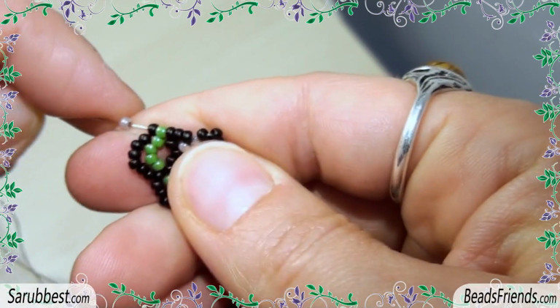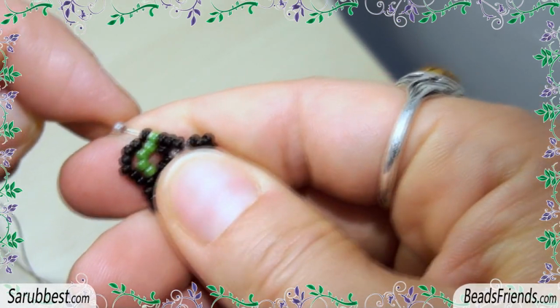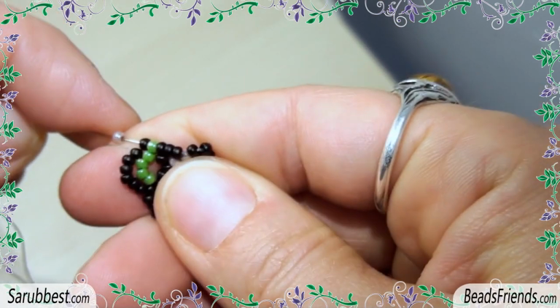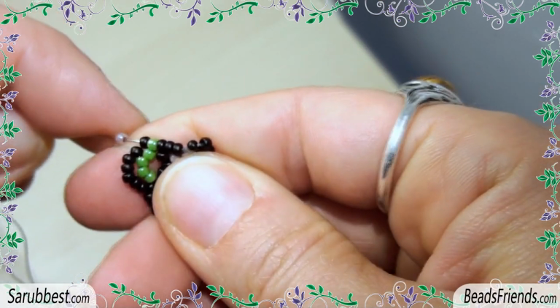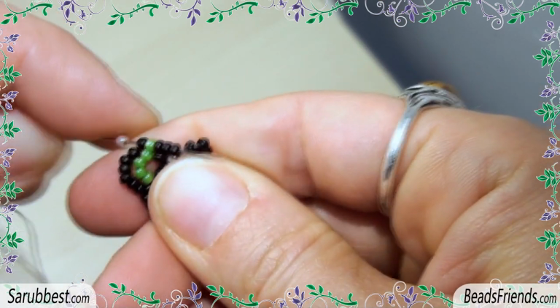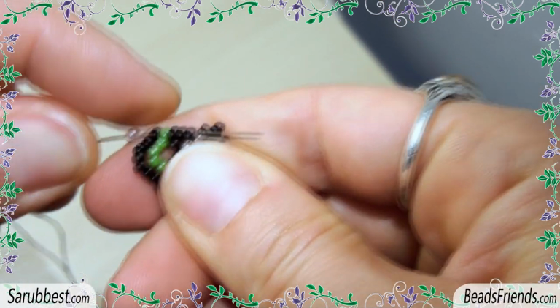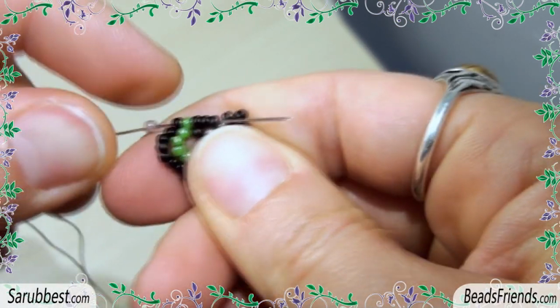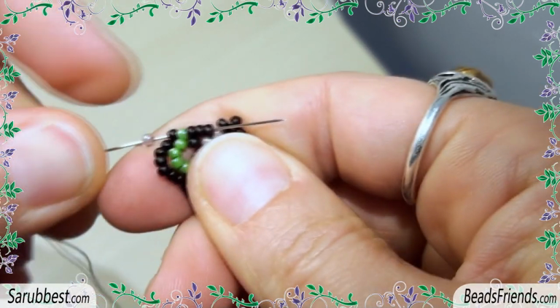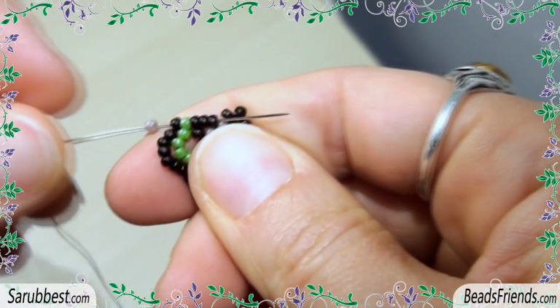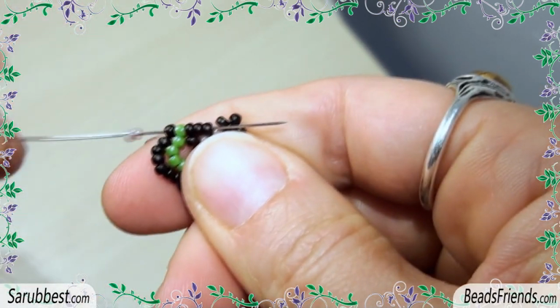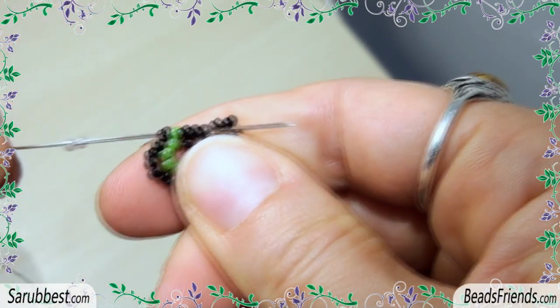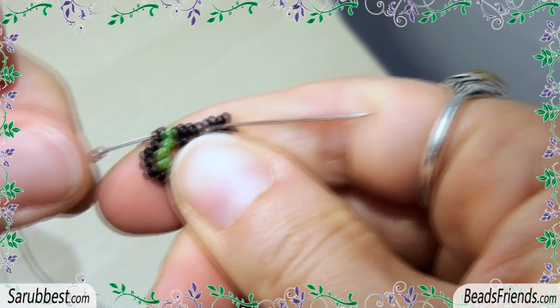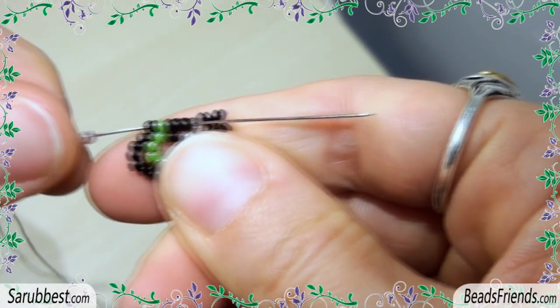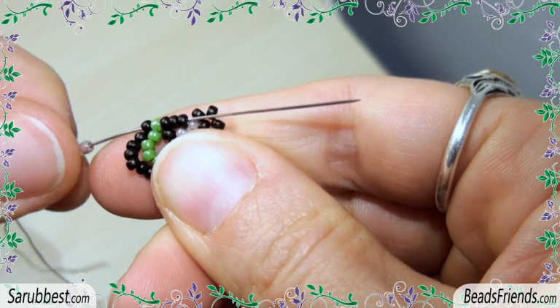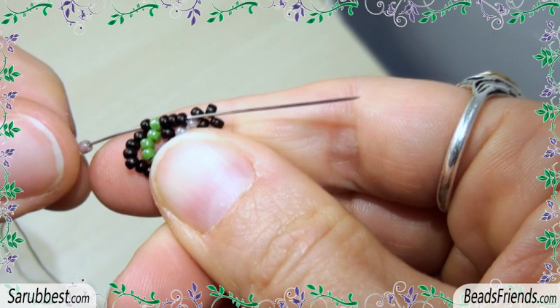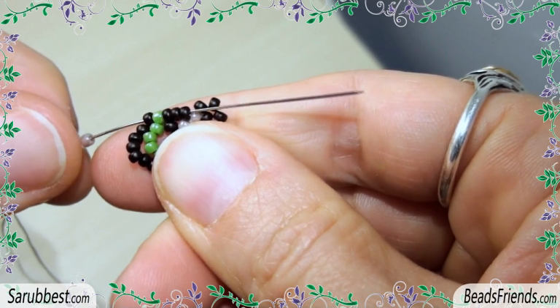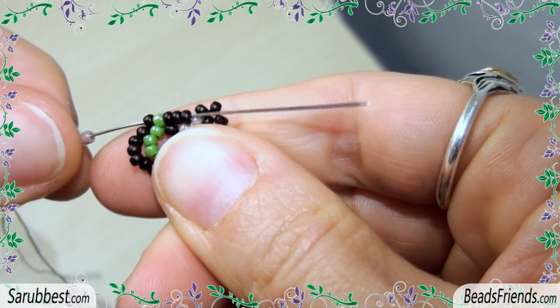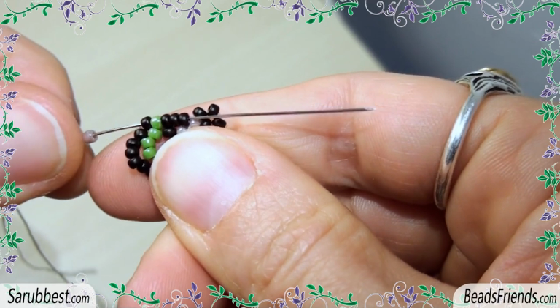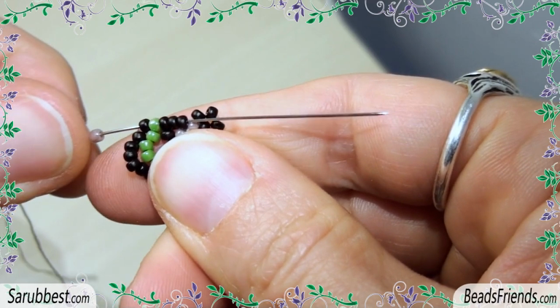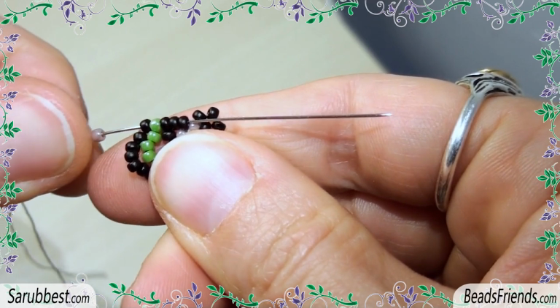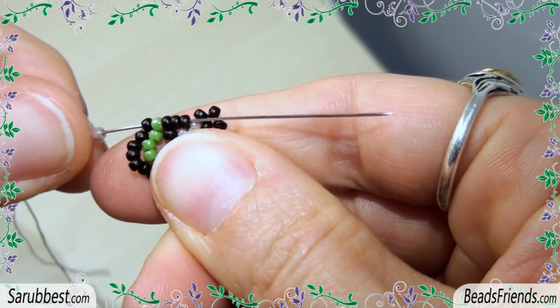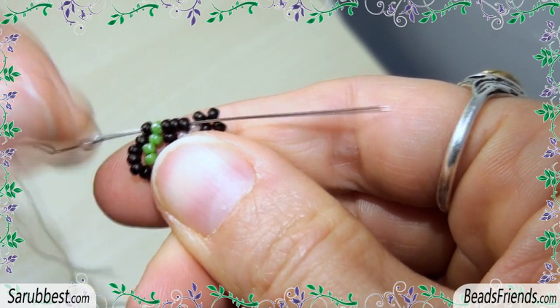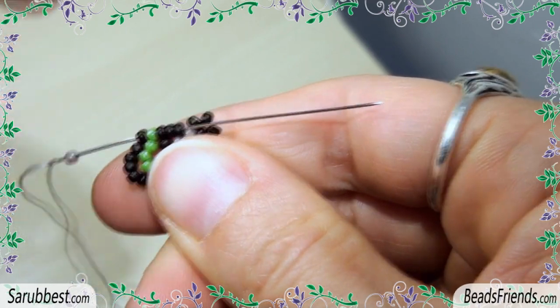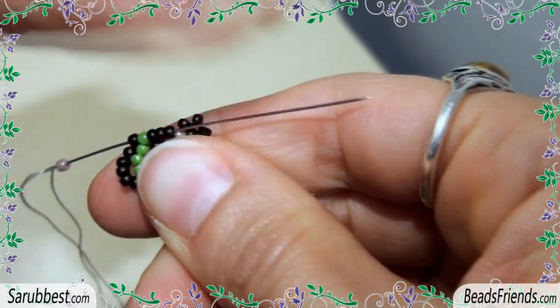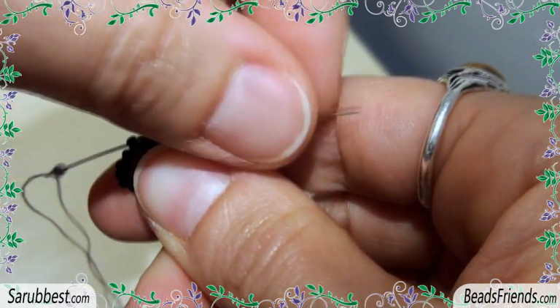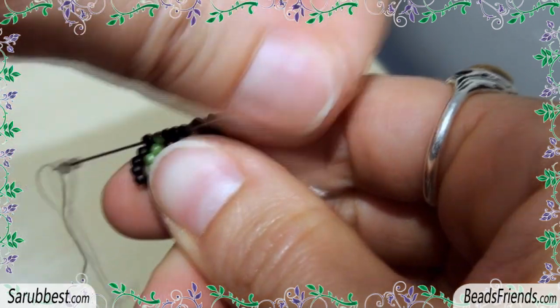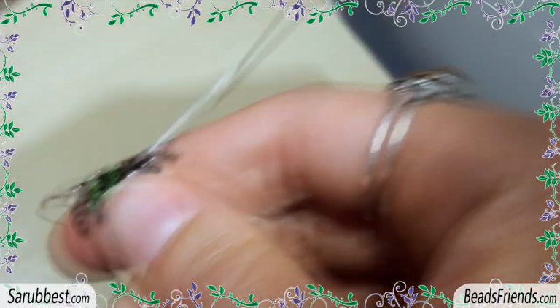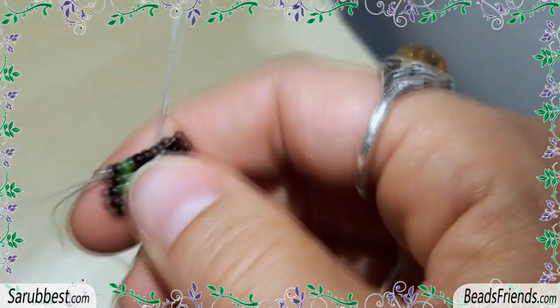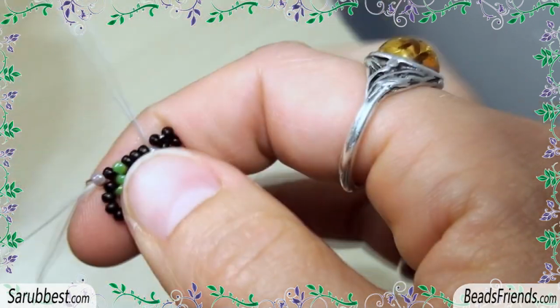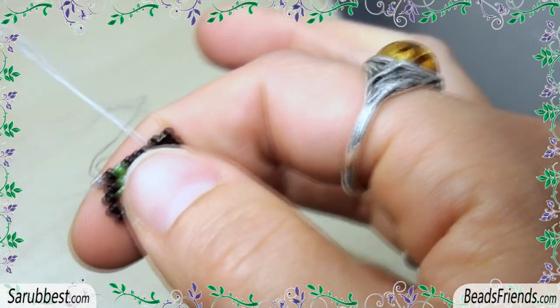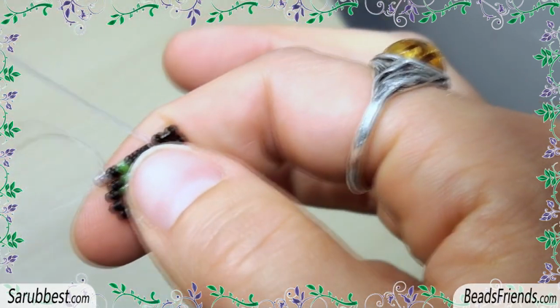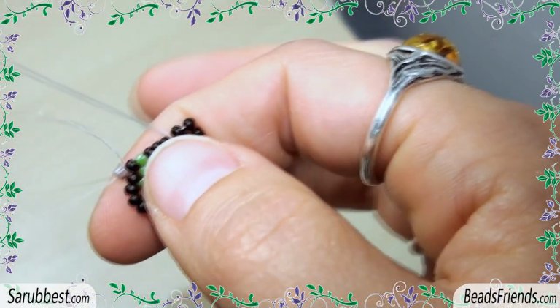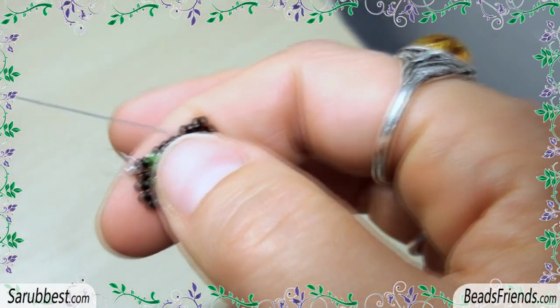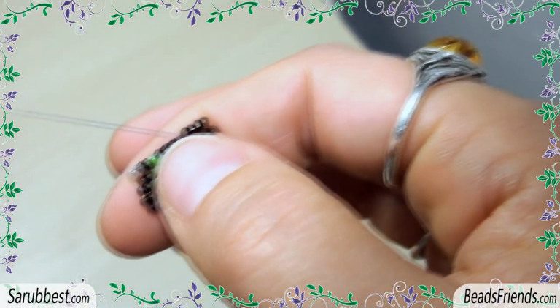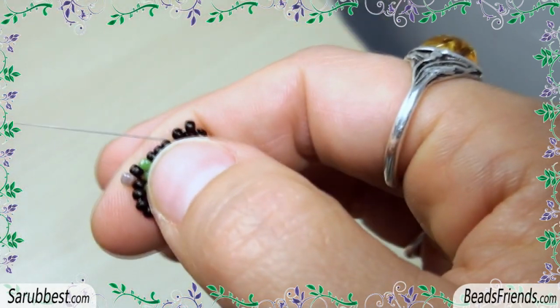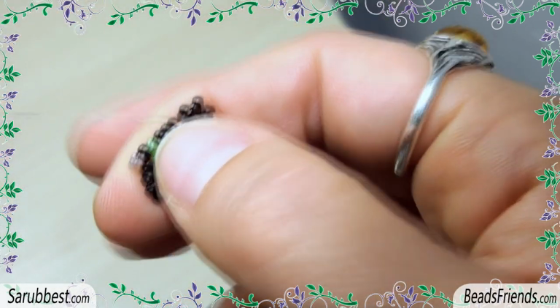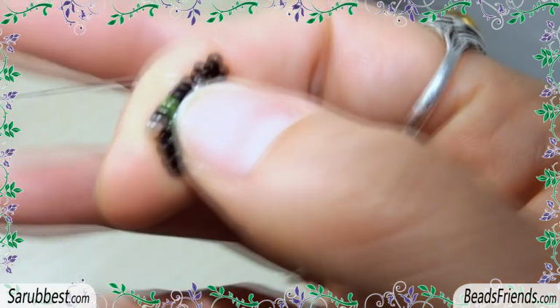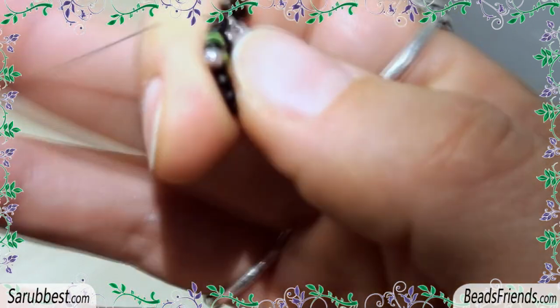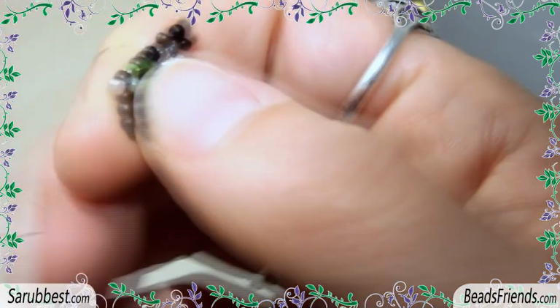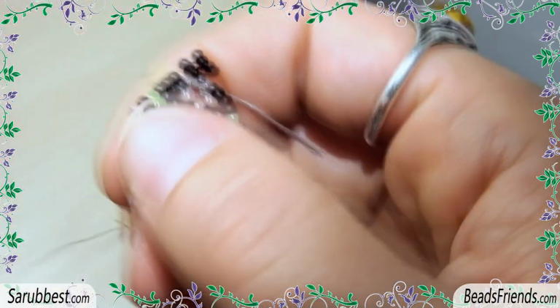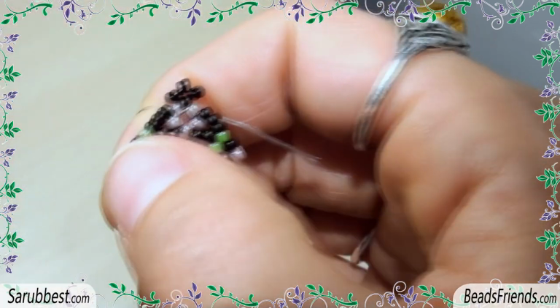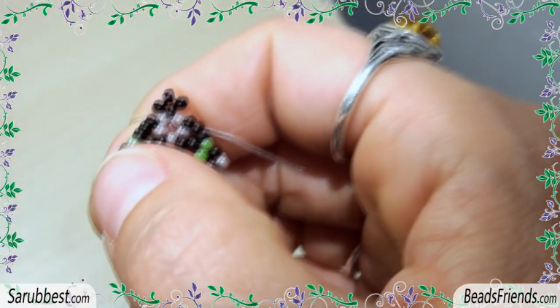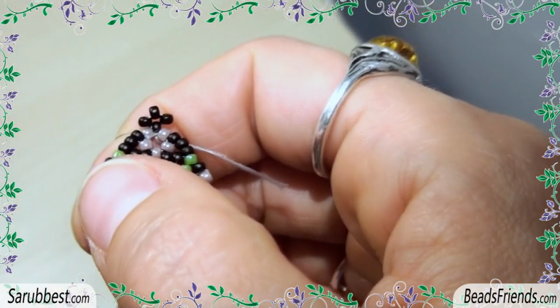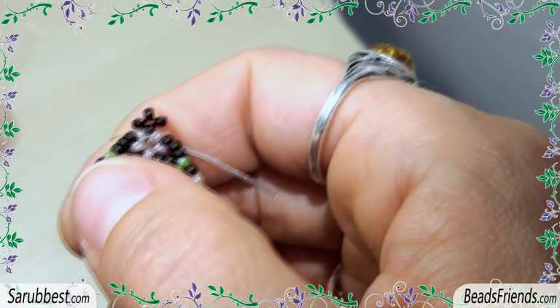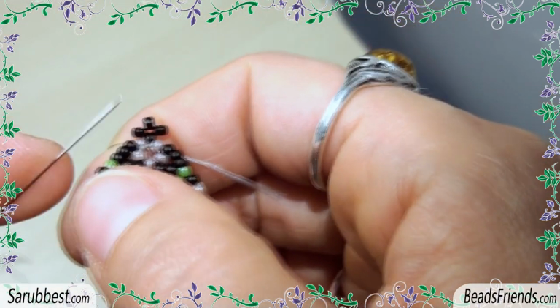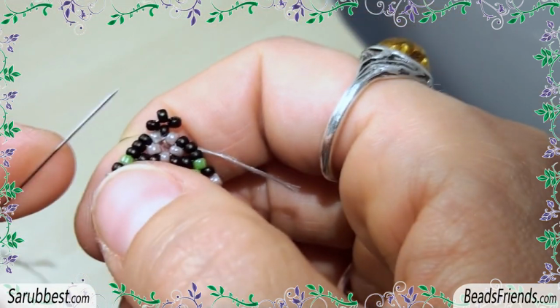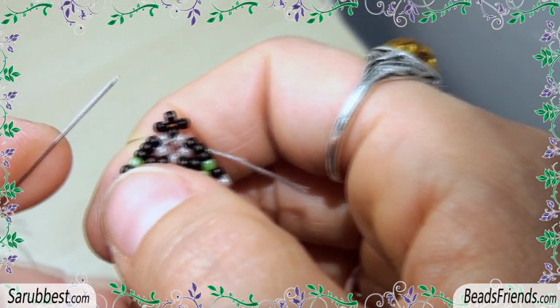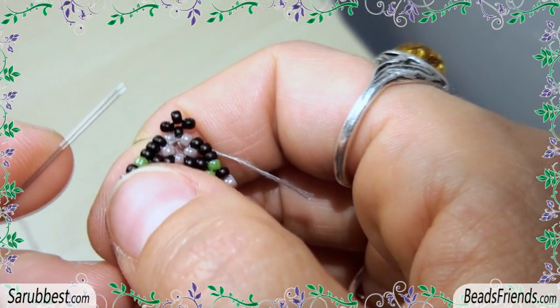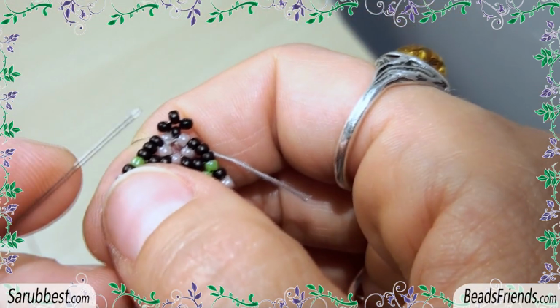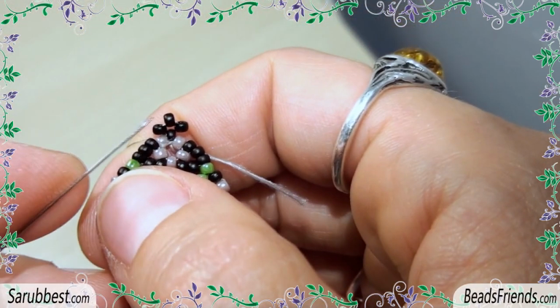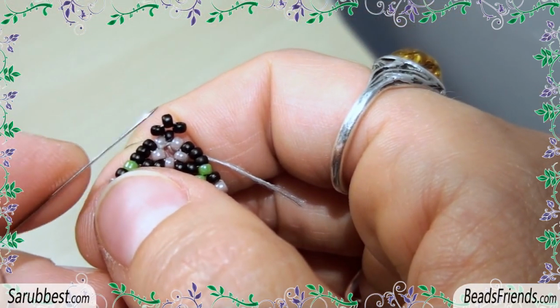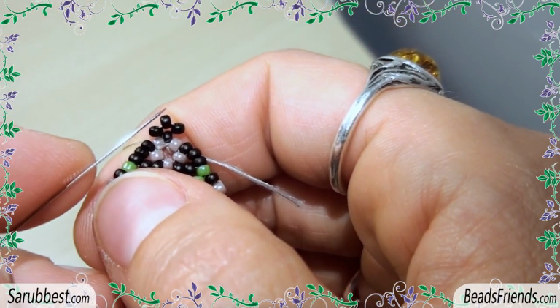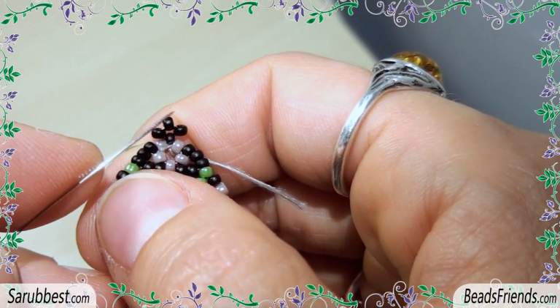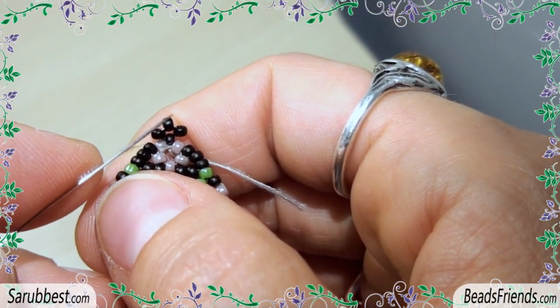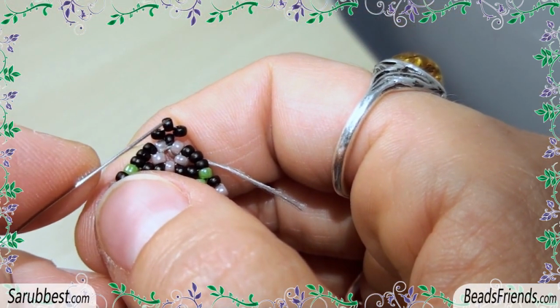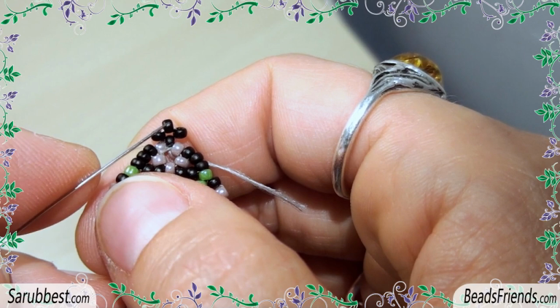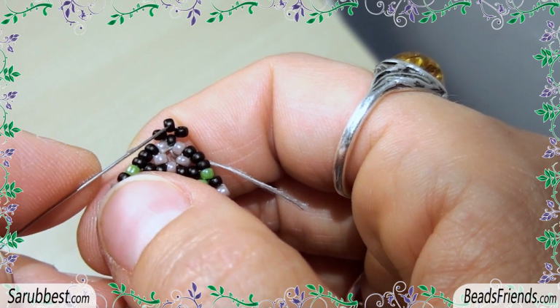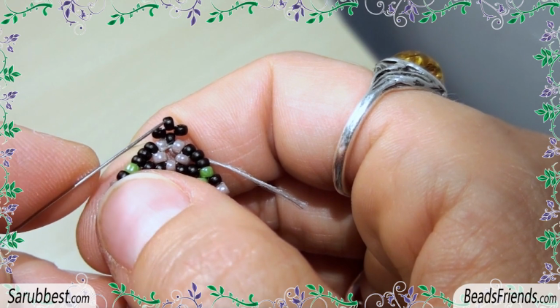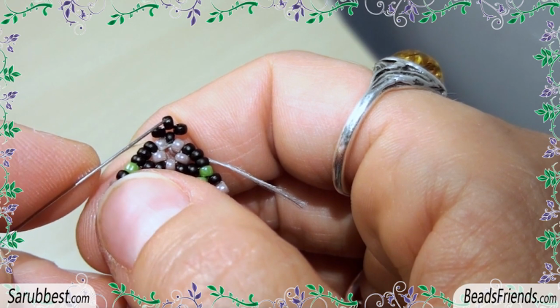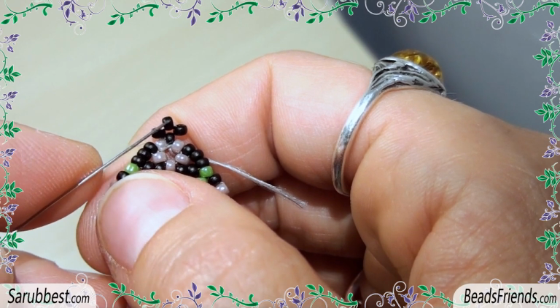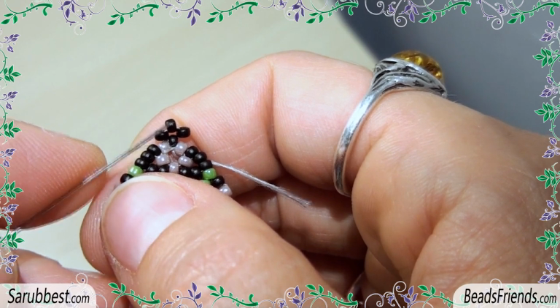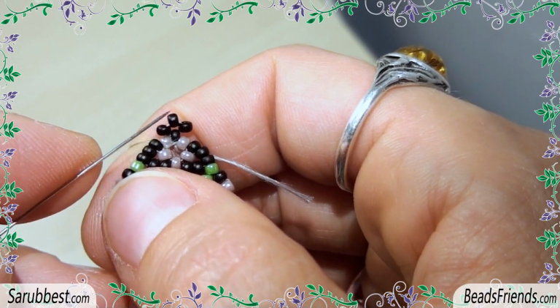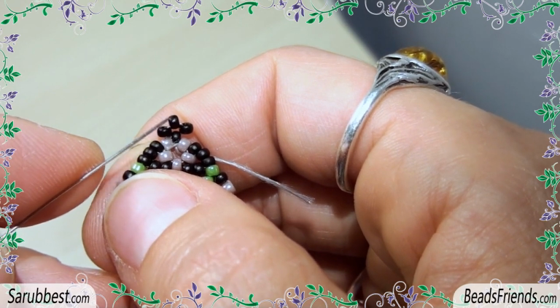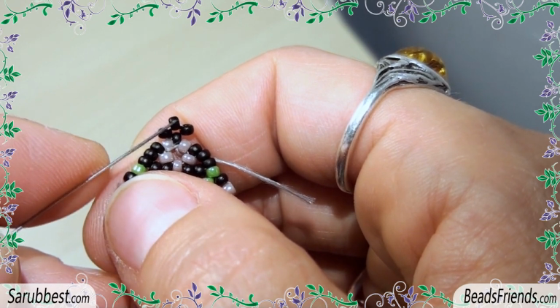Then sew through all the beads until you go out from this black bead here at the top of the beadwork.